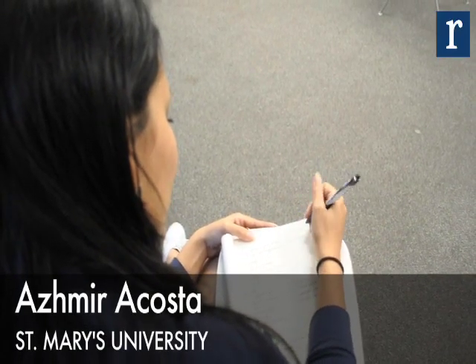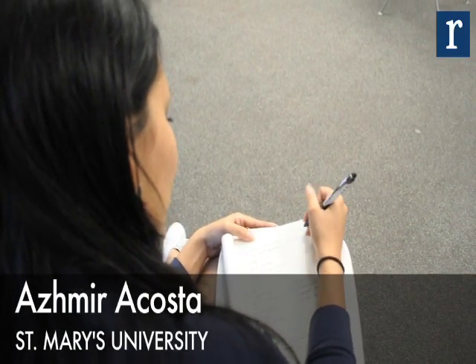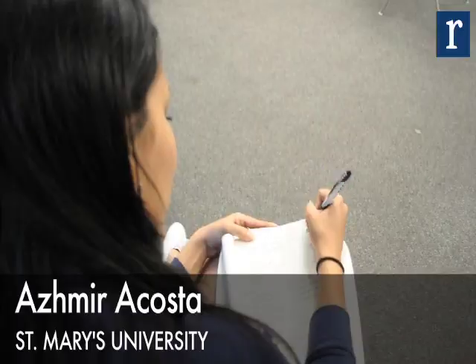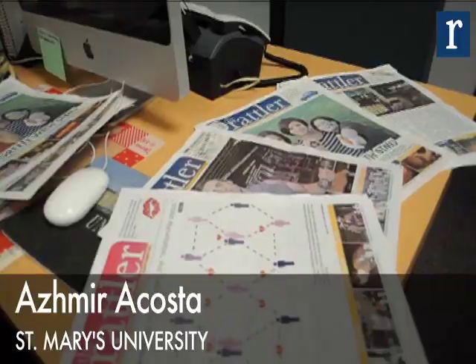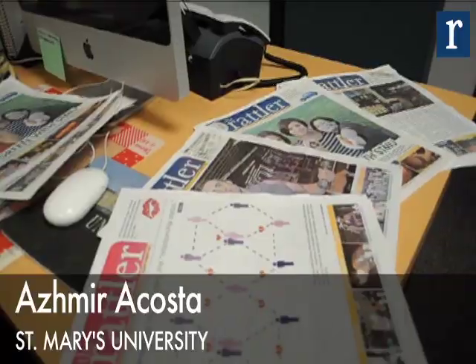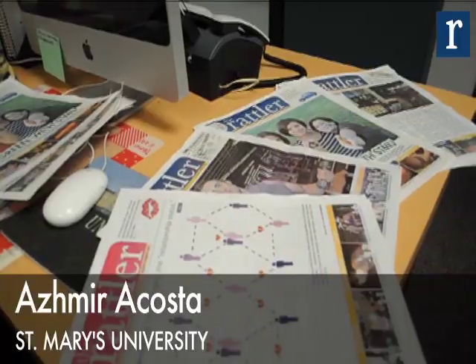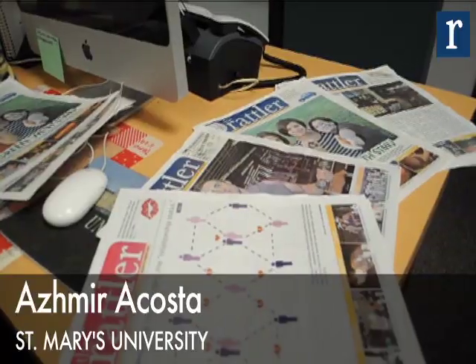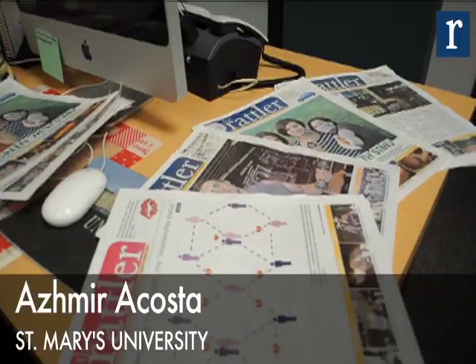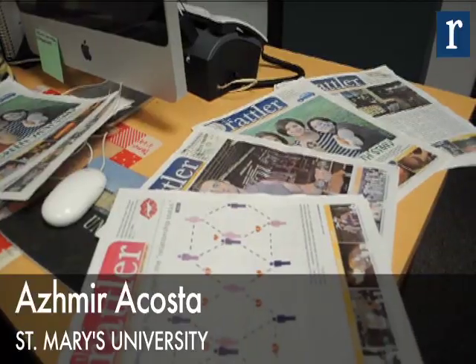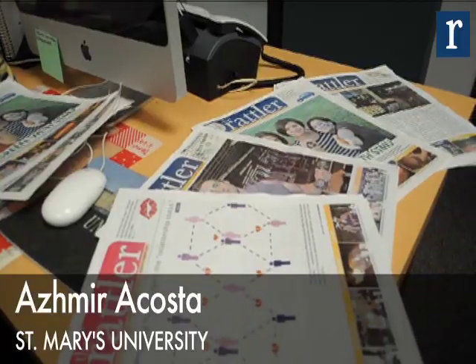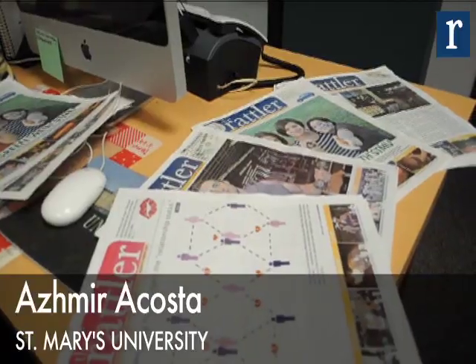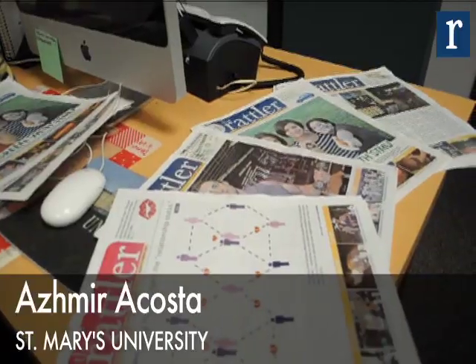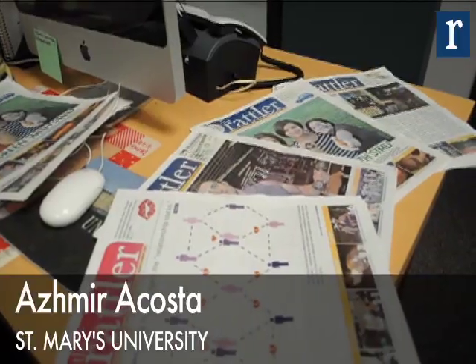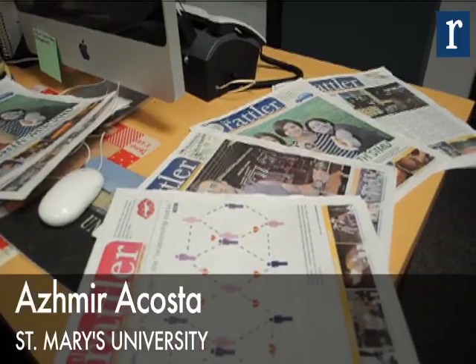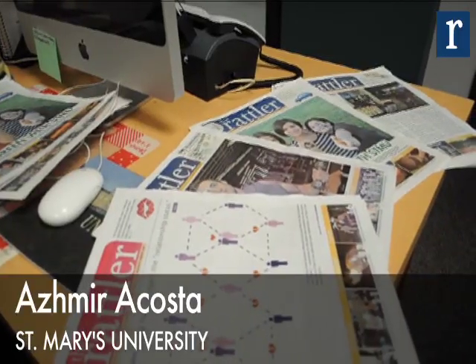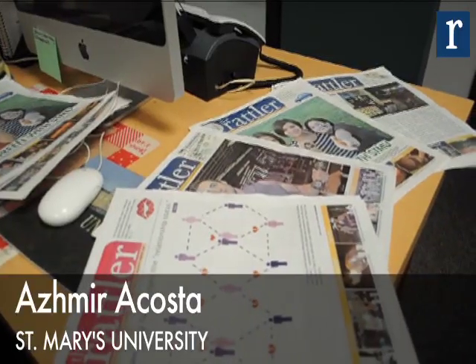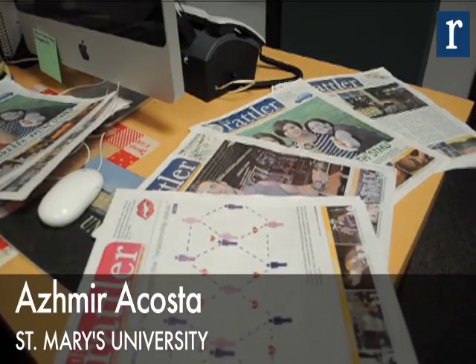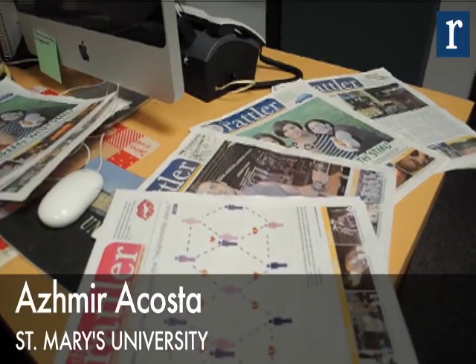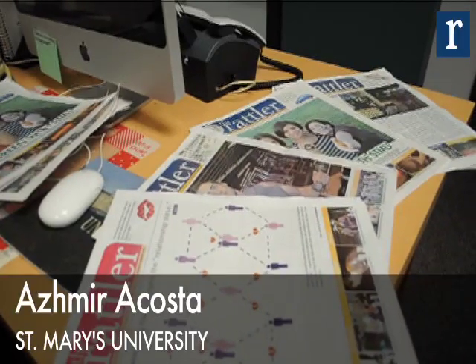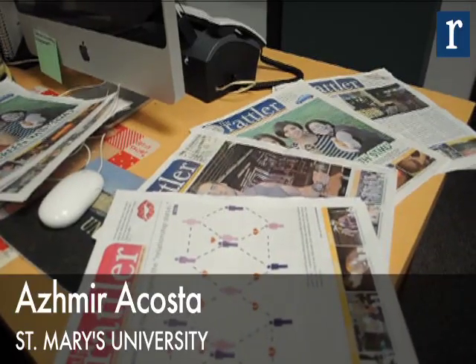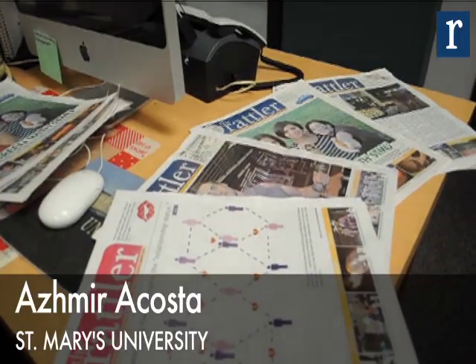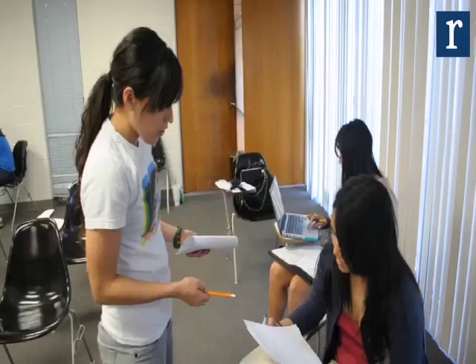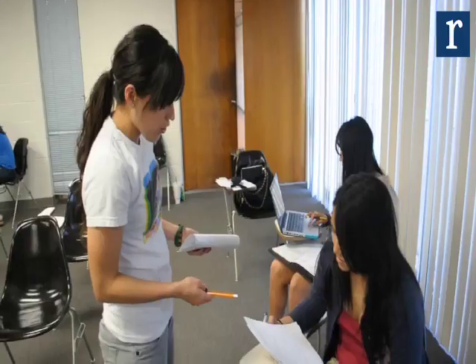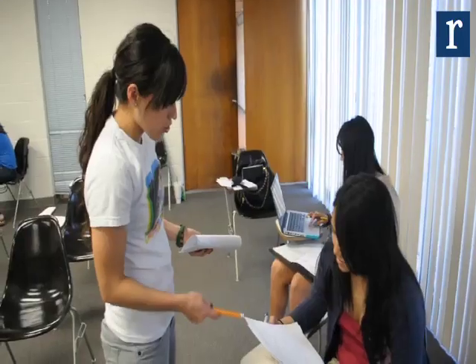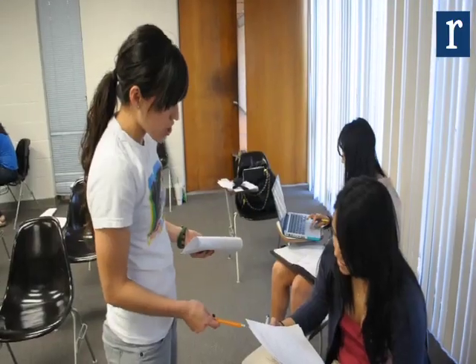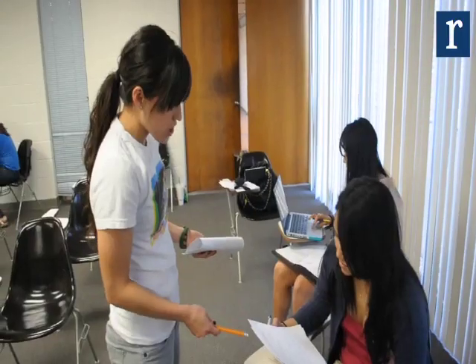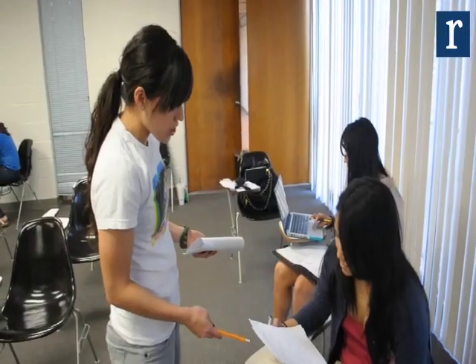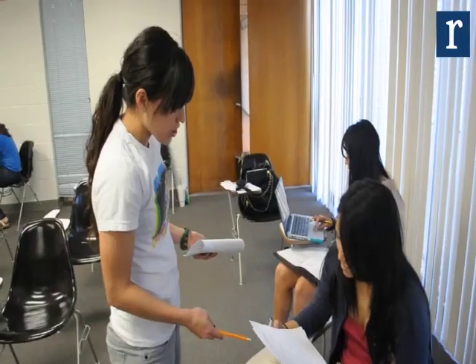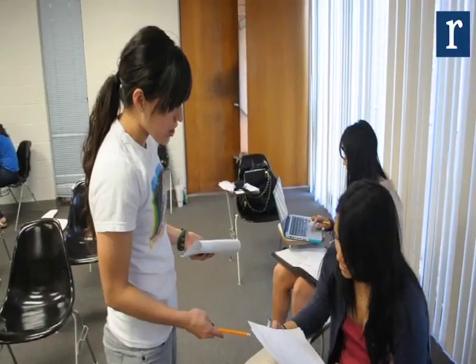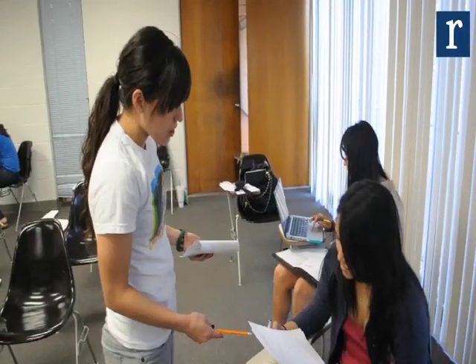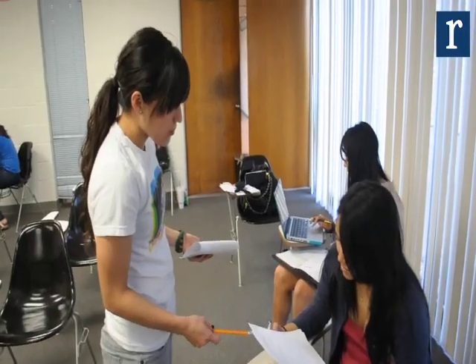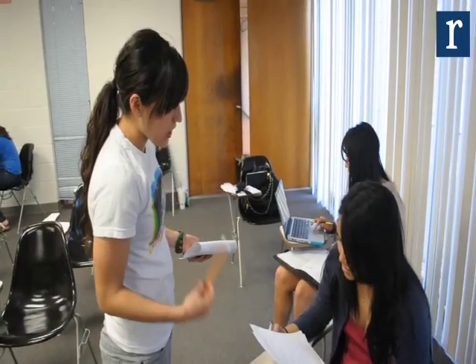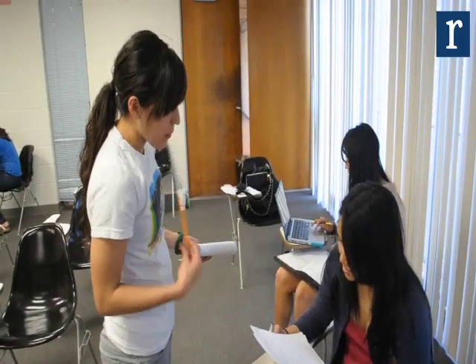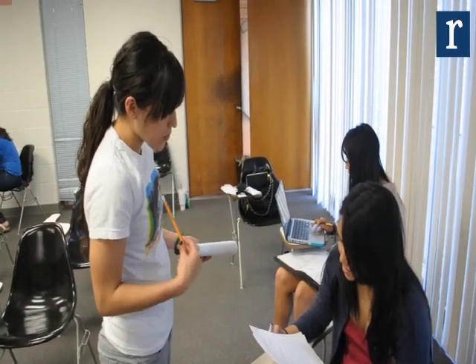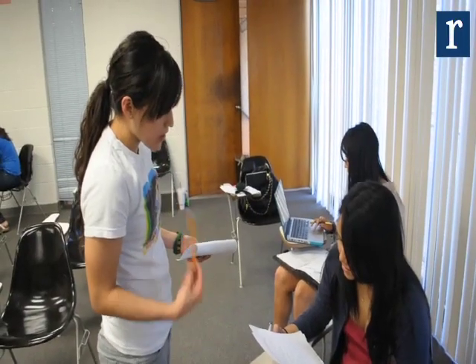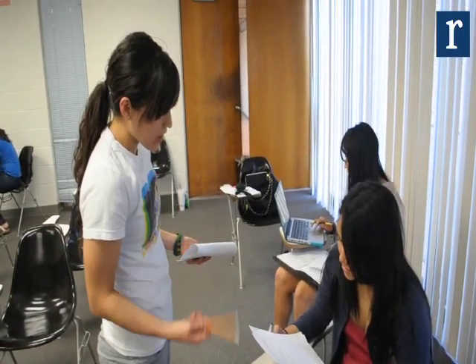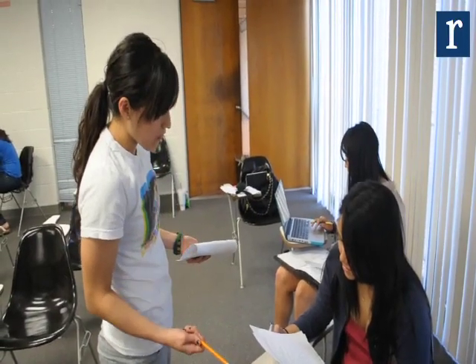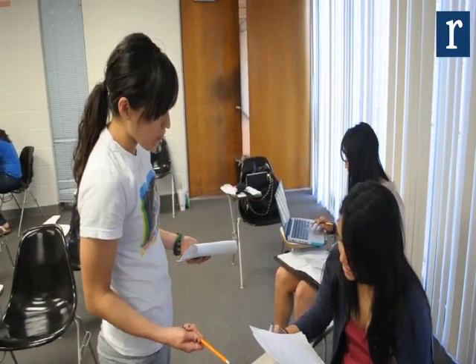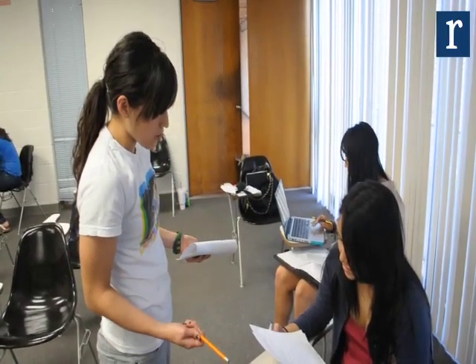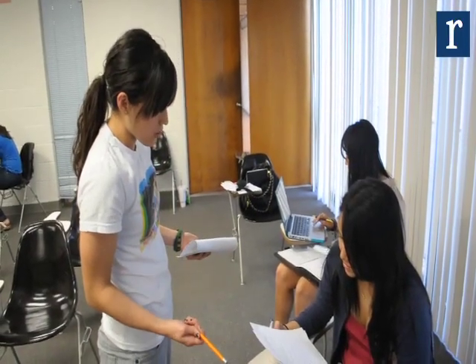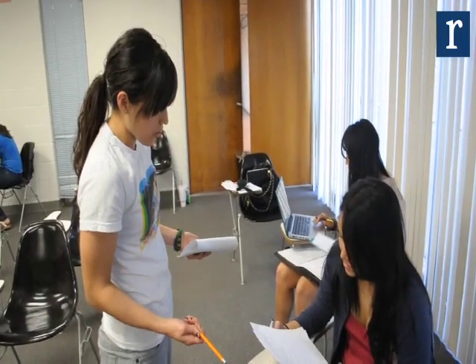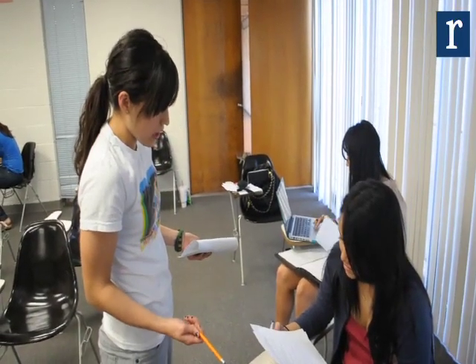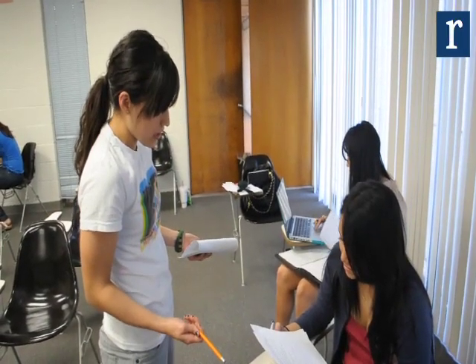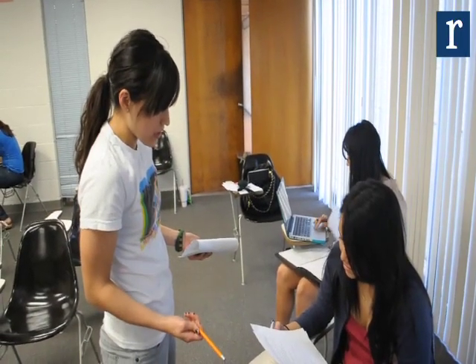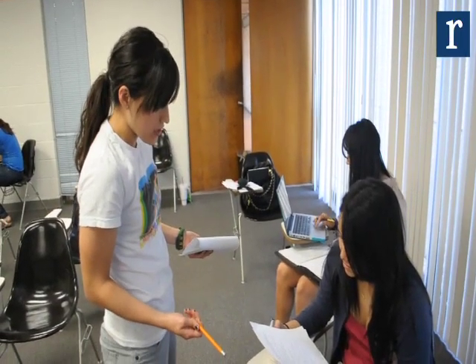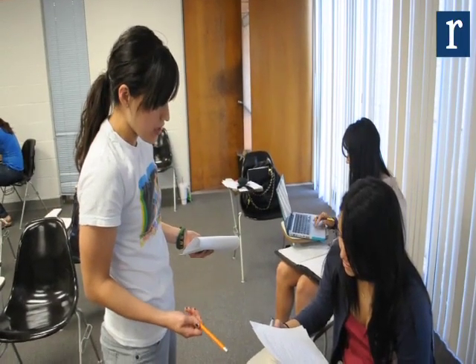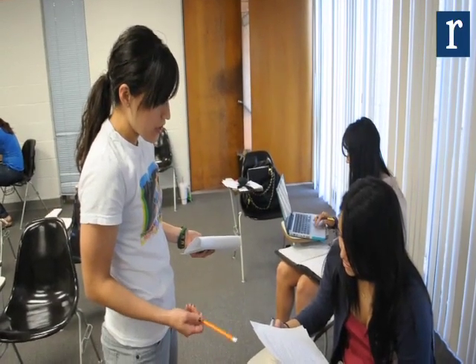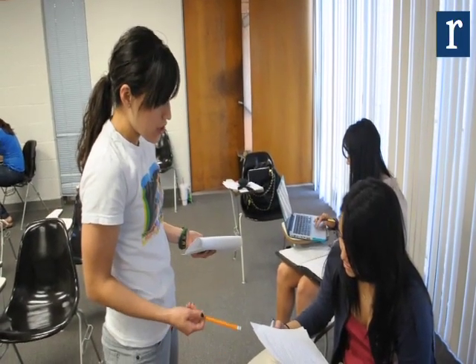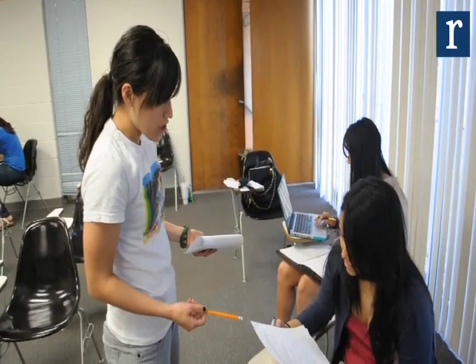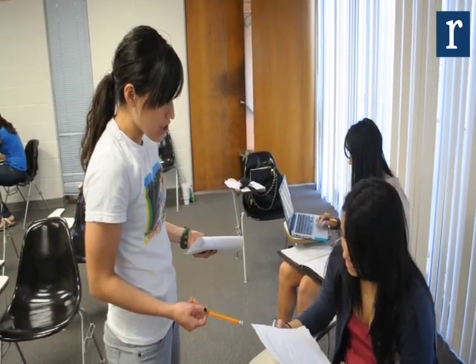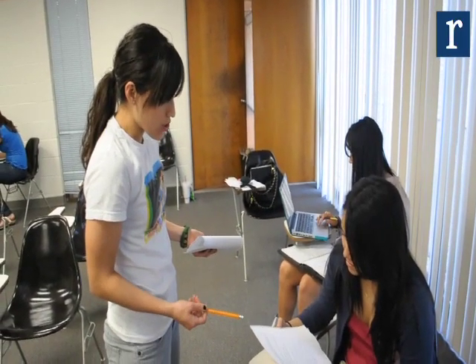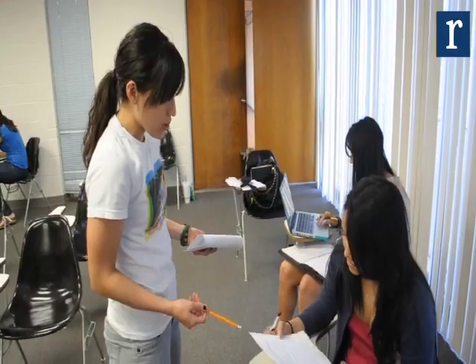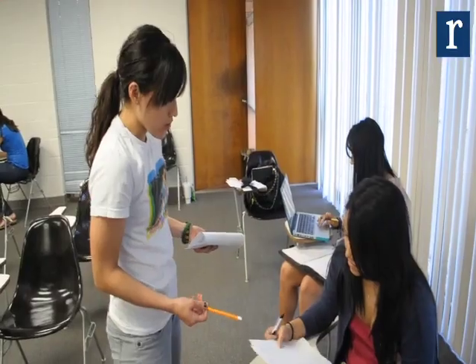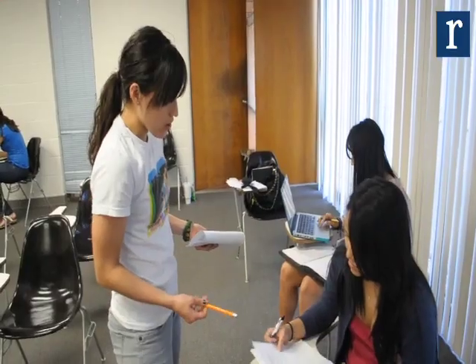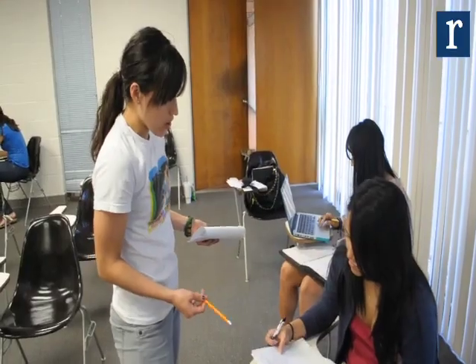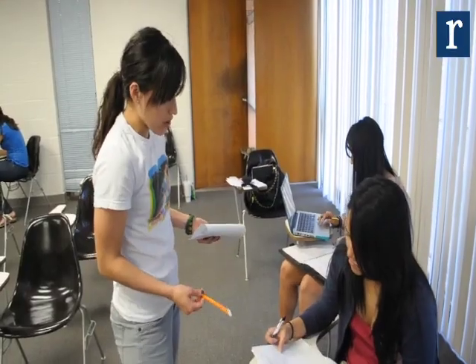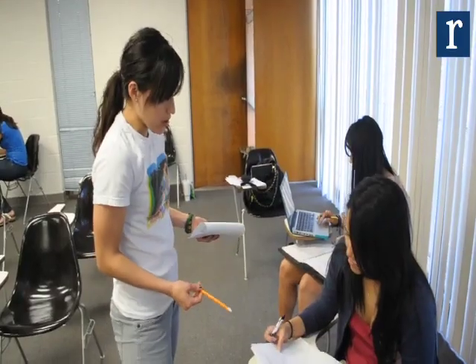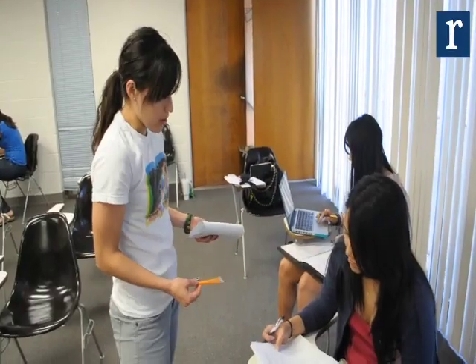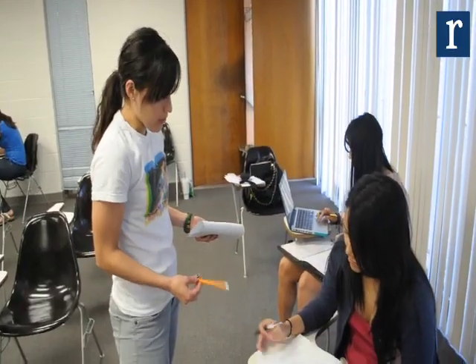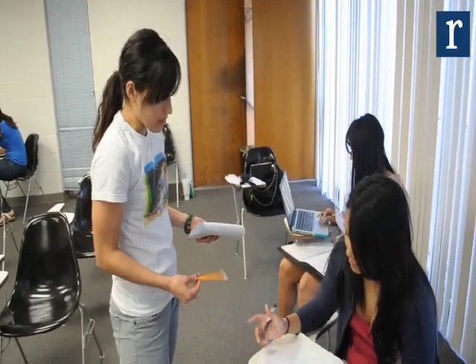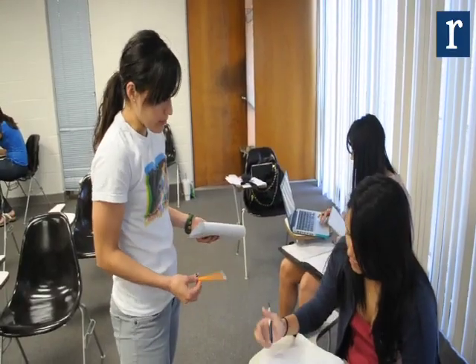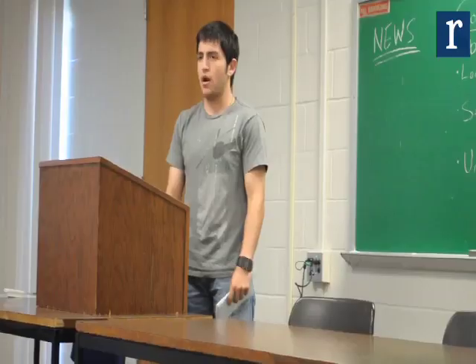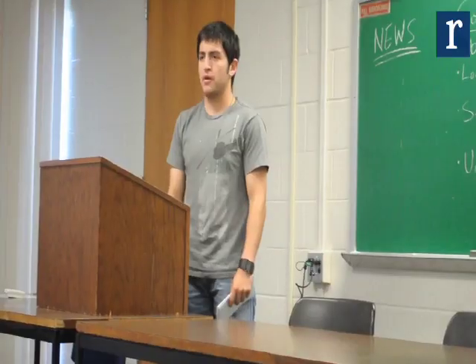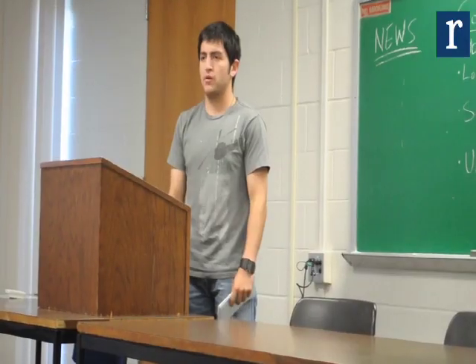My name is Asmira Costa and I am the editor-in-chief for St. Mary's University student newspaper, The Rattler.